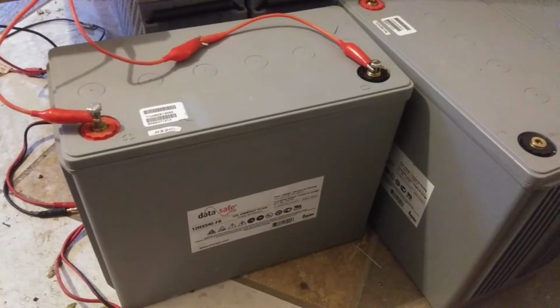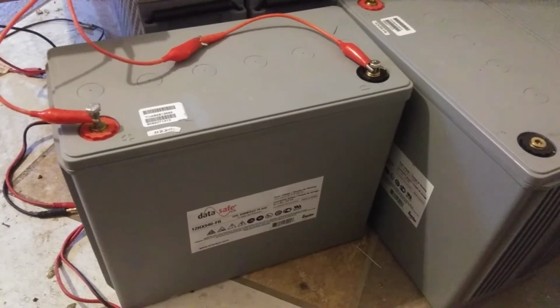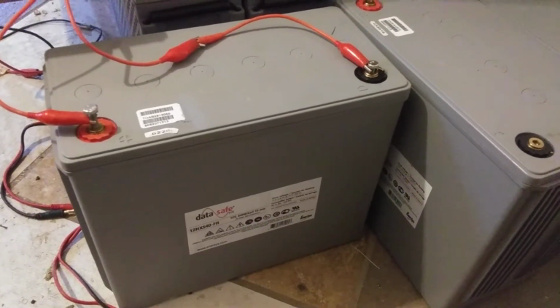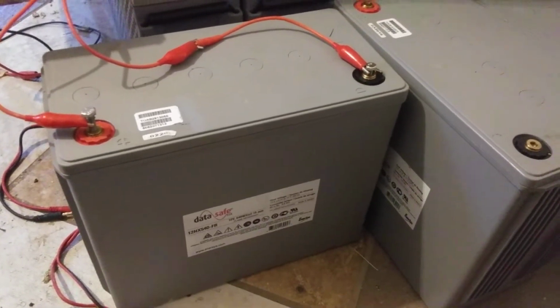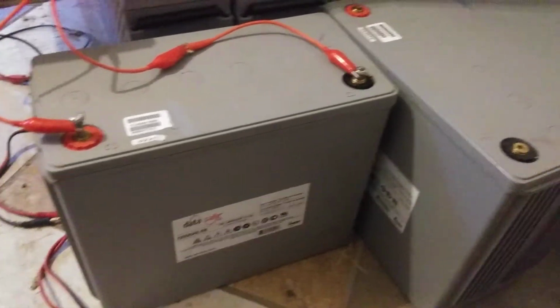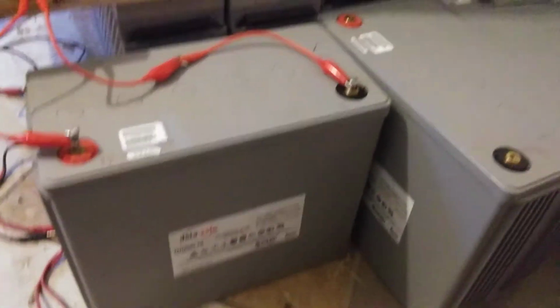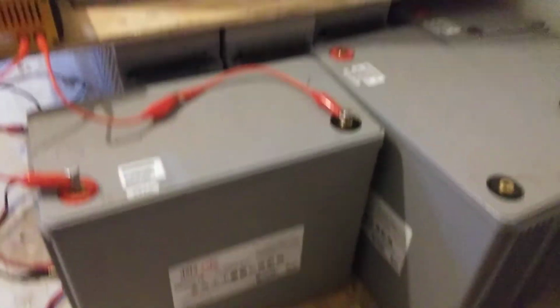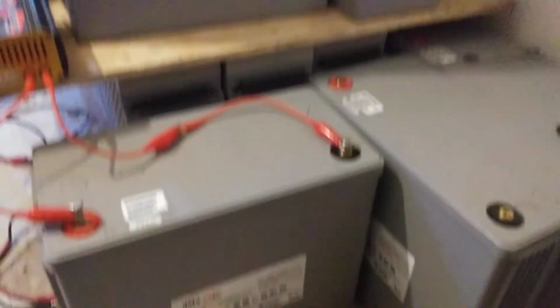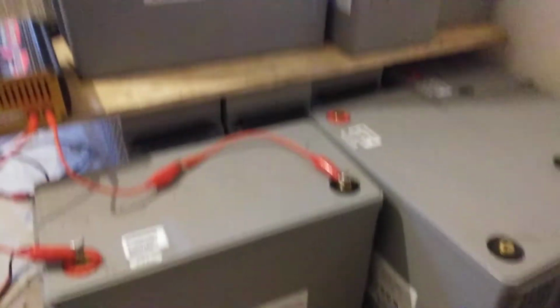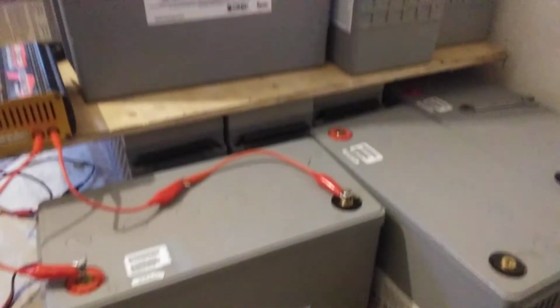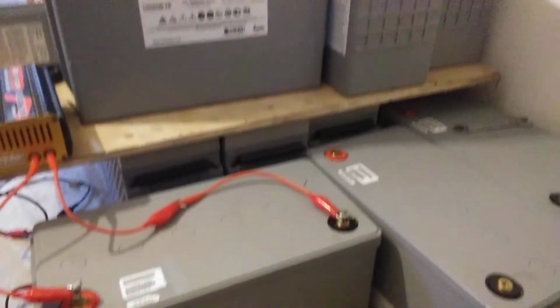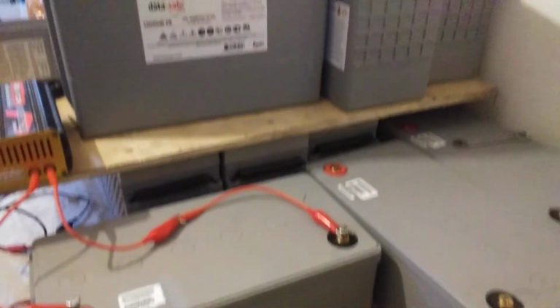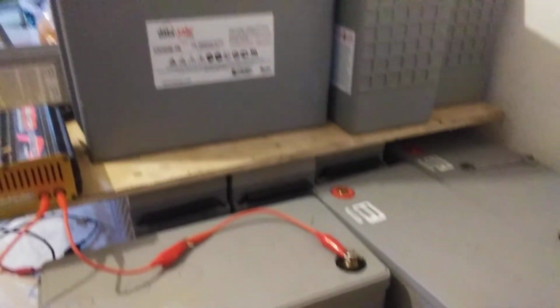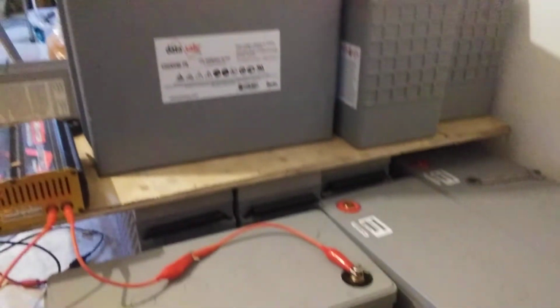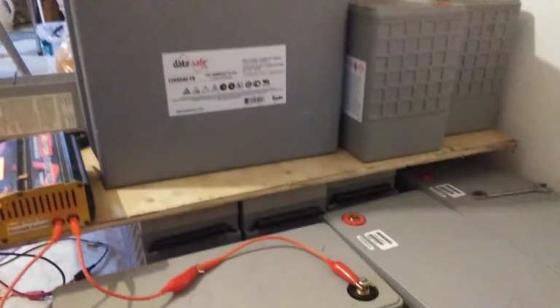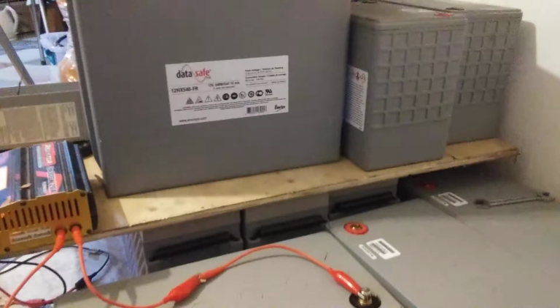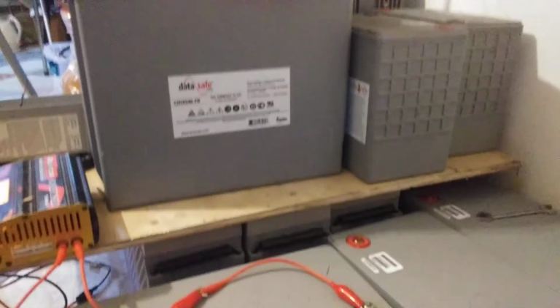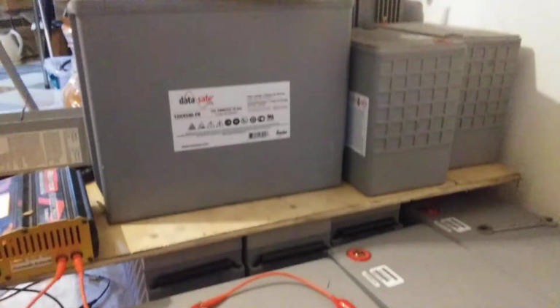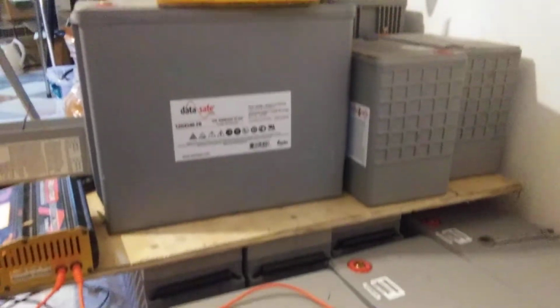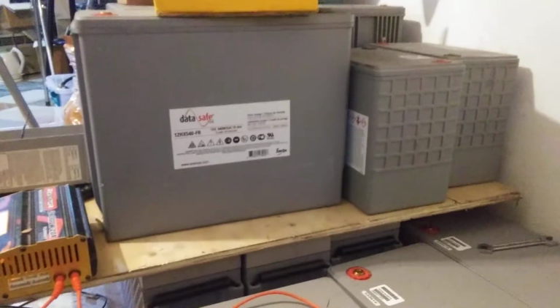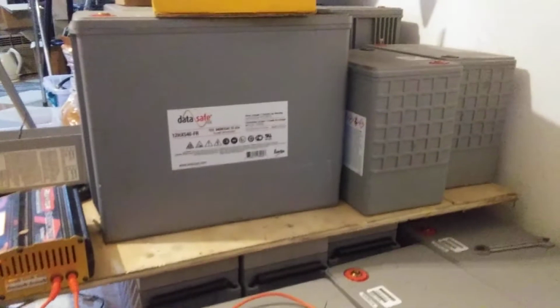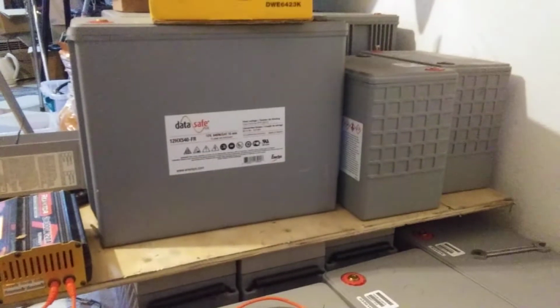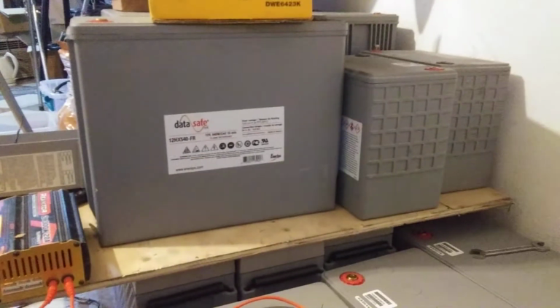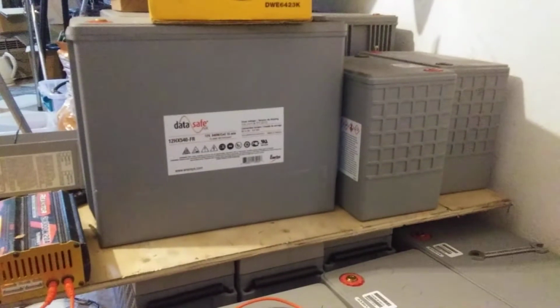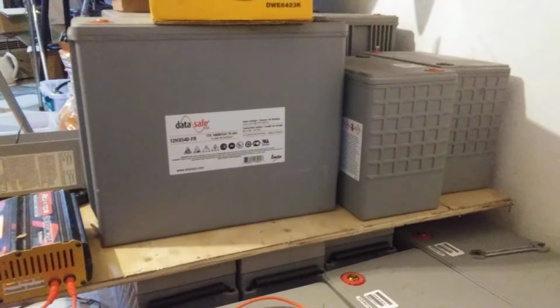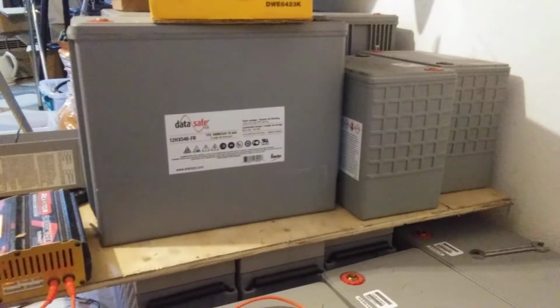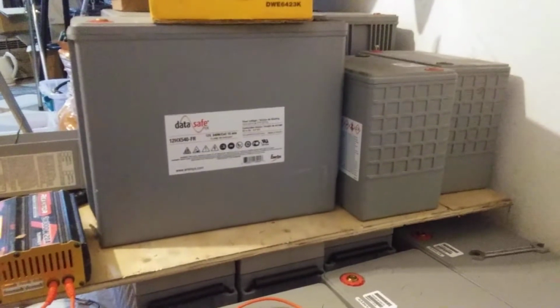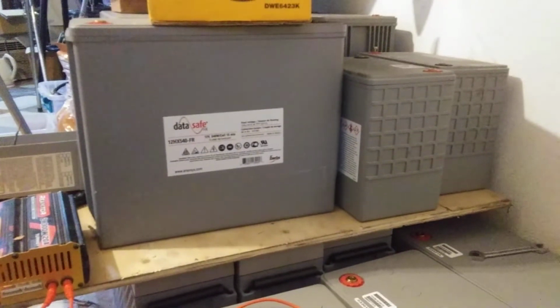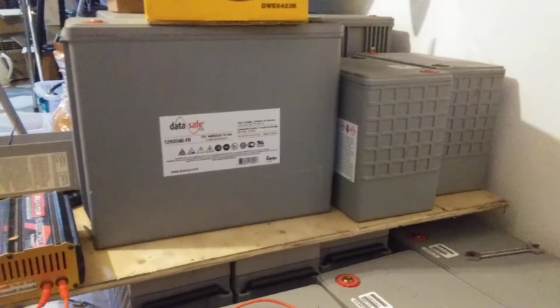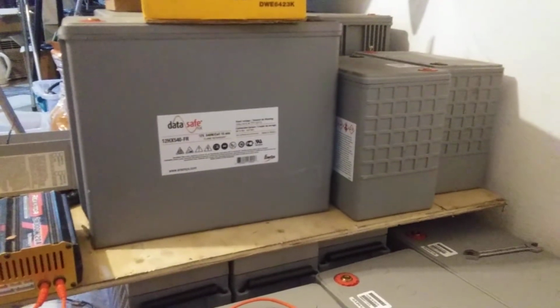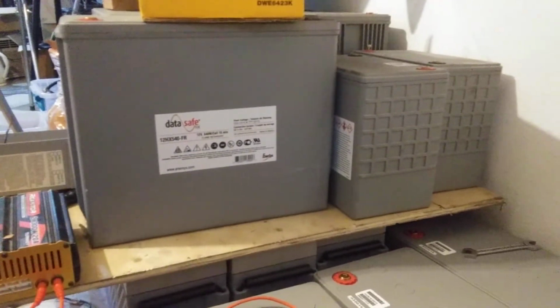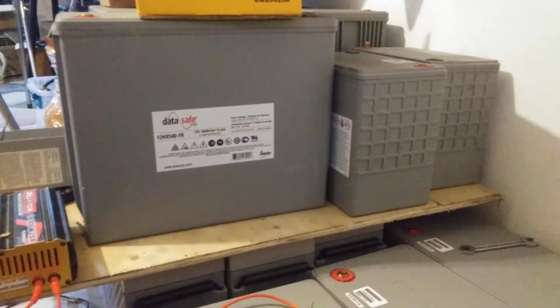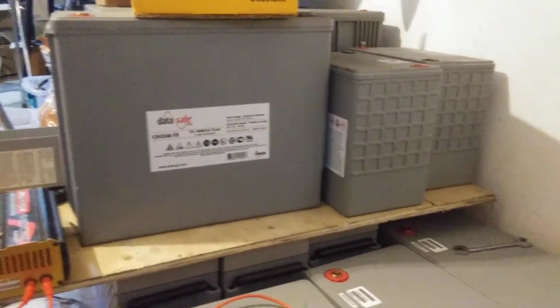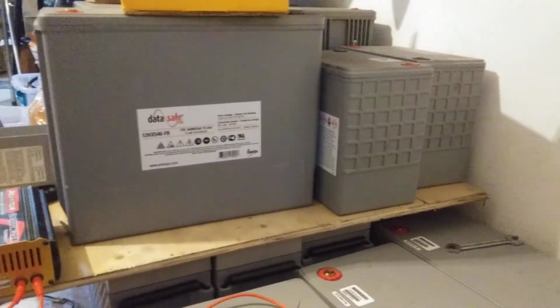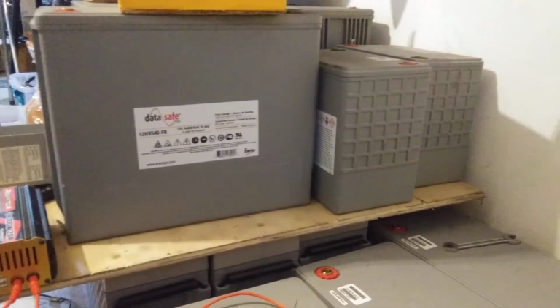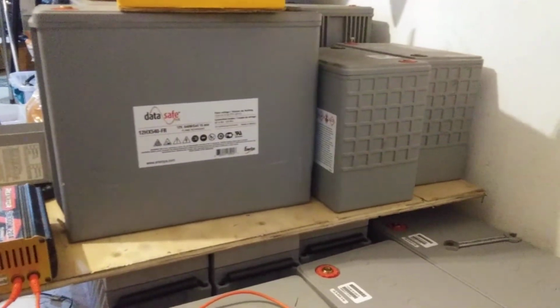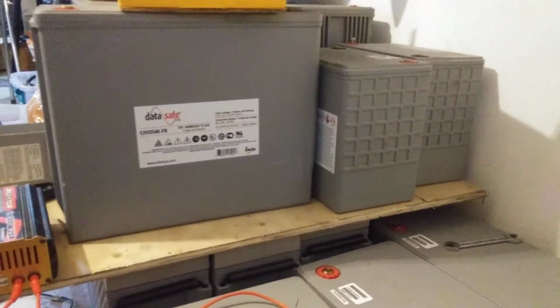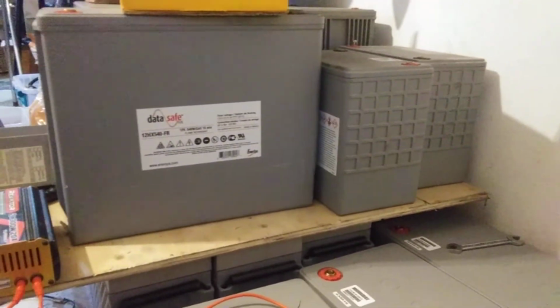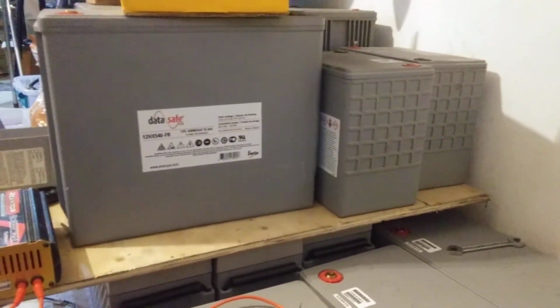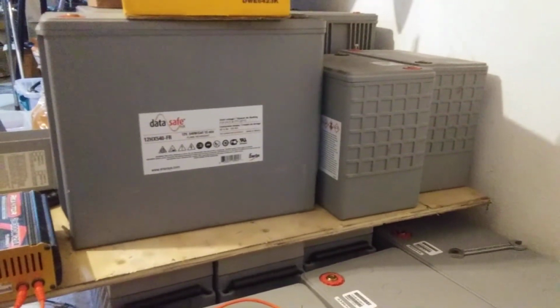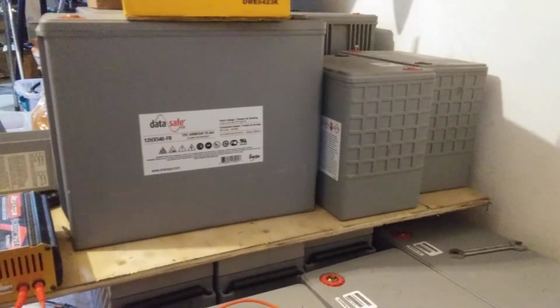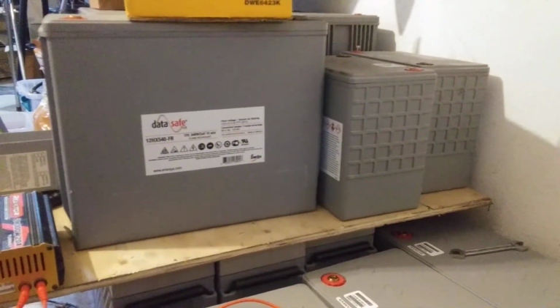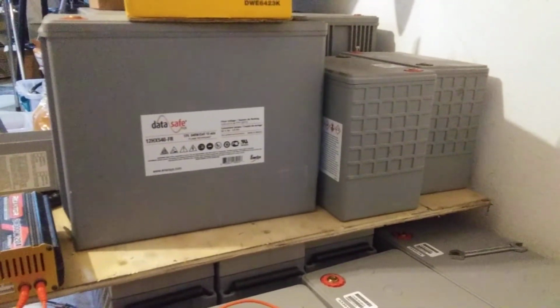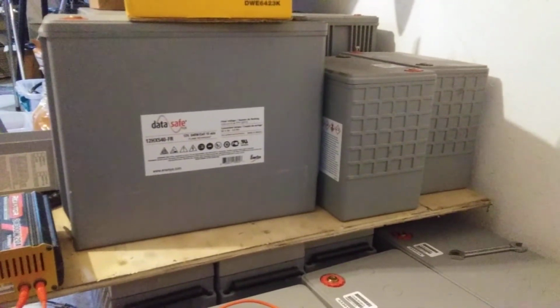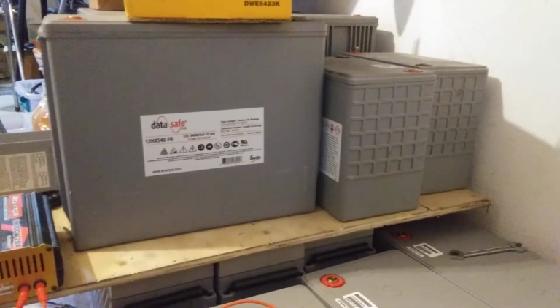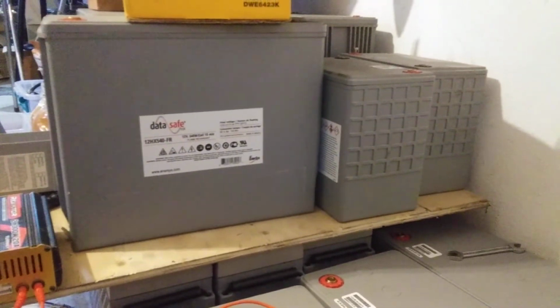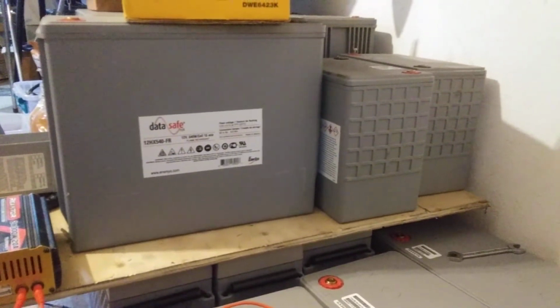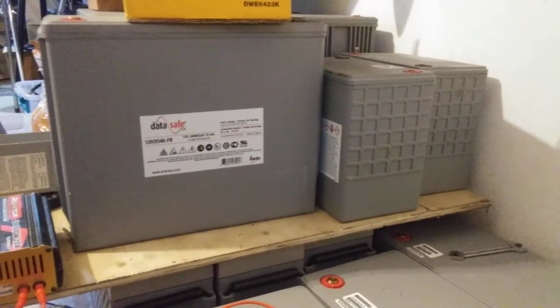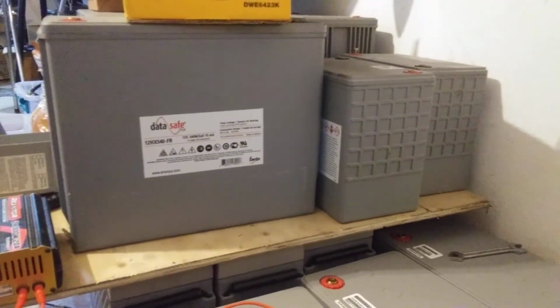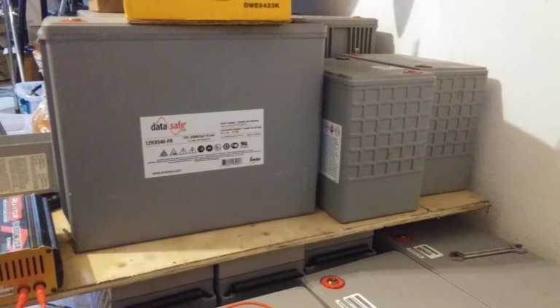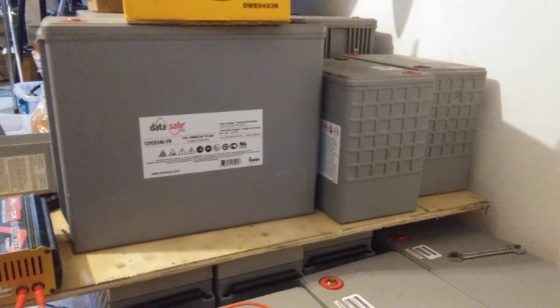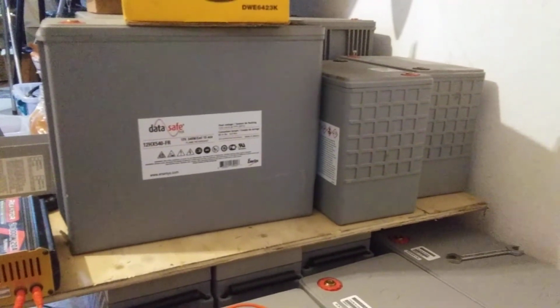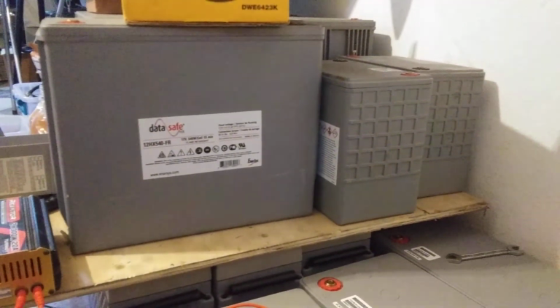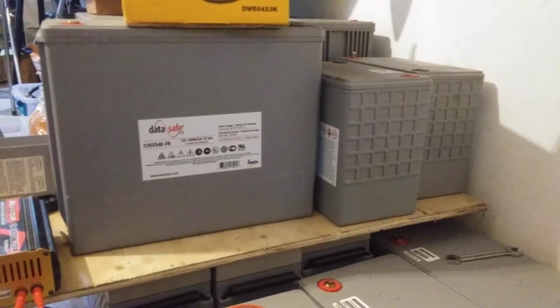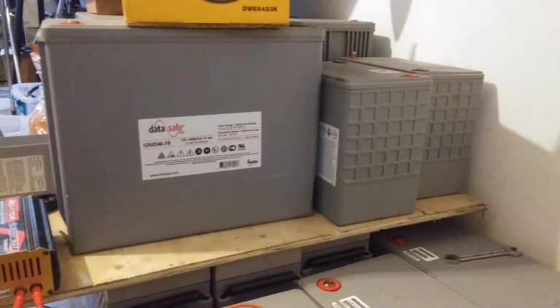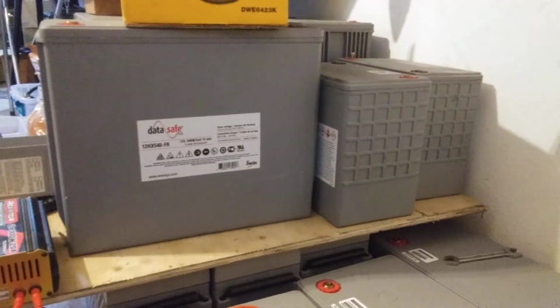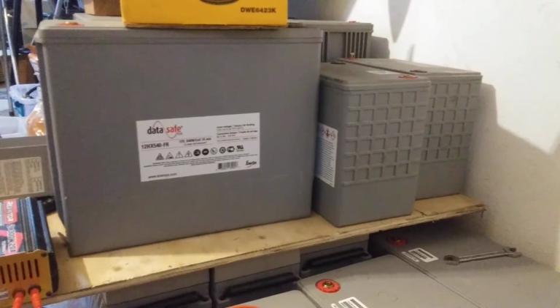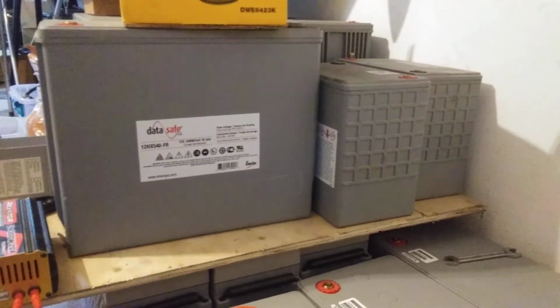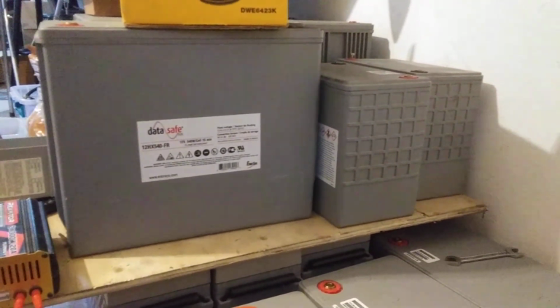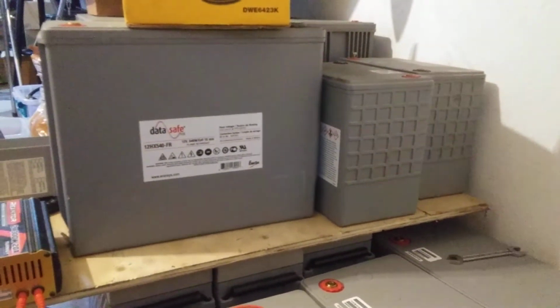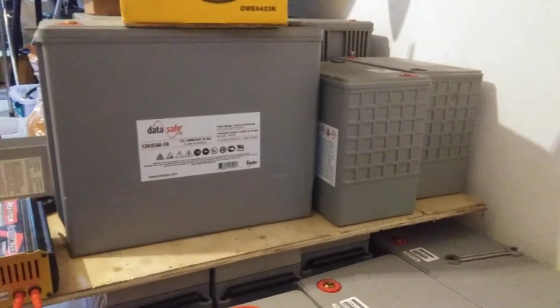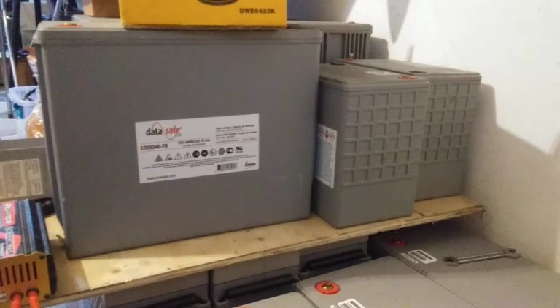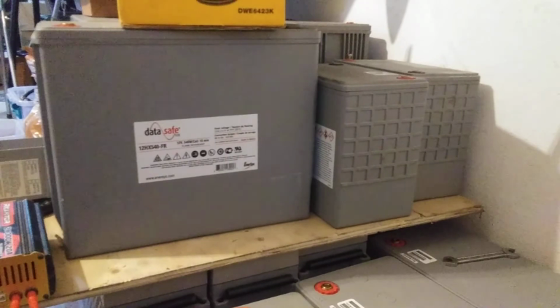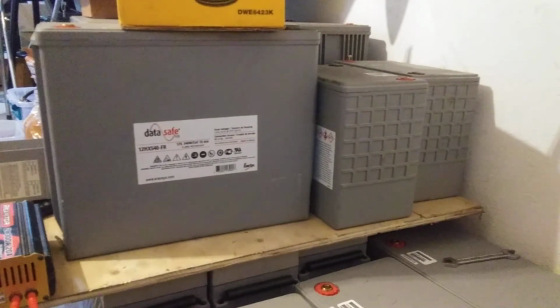I have 60 of them ready to go here in Albuquerque.